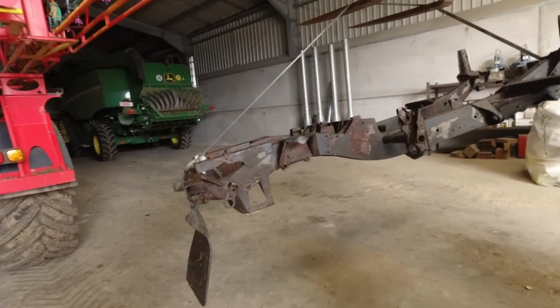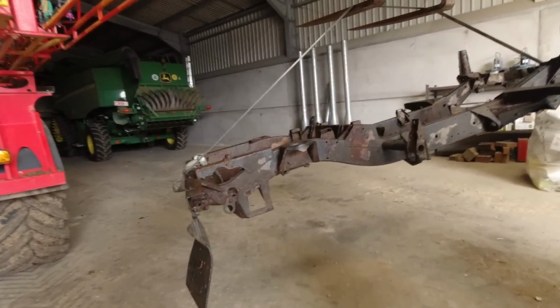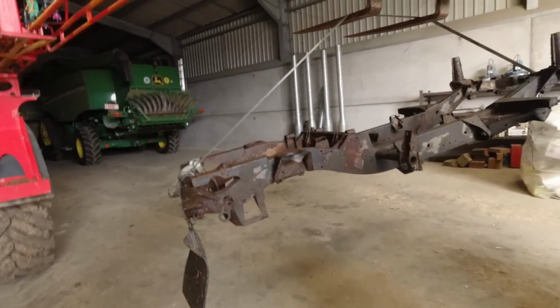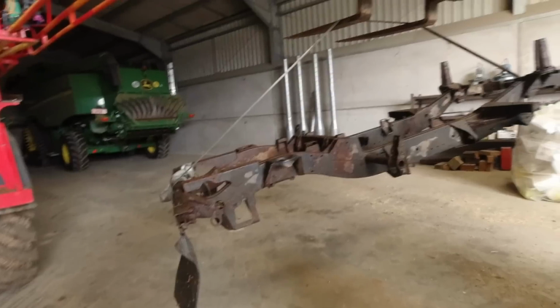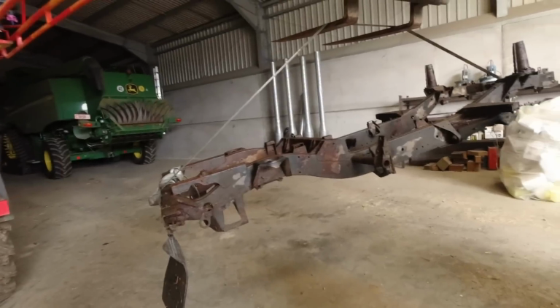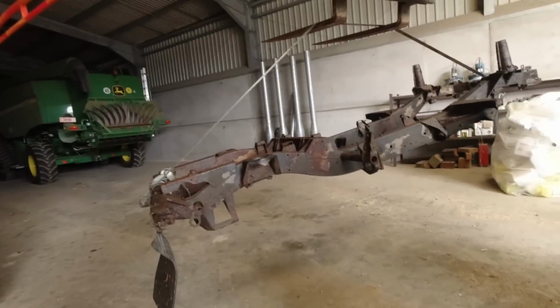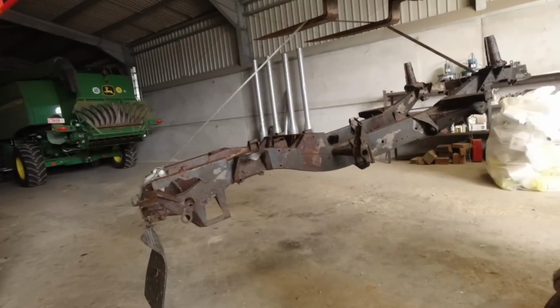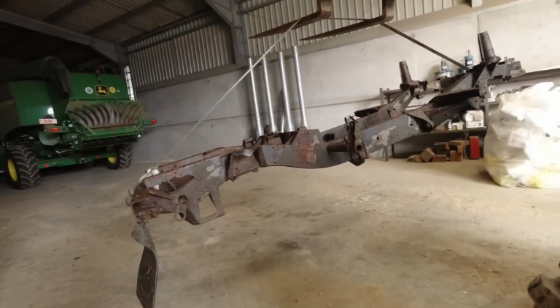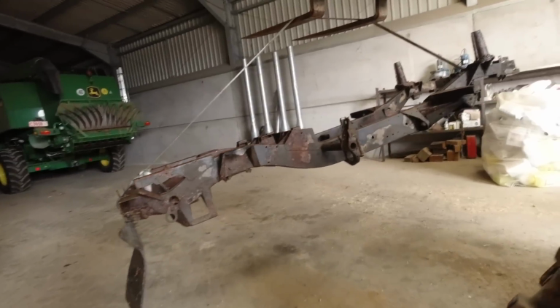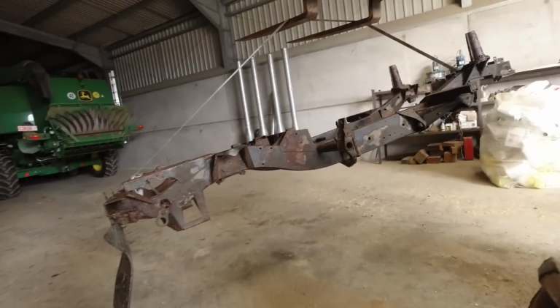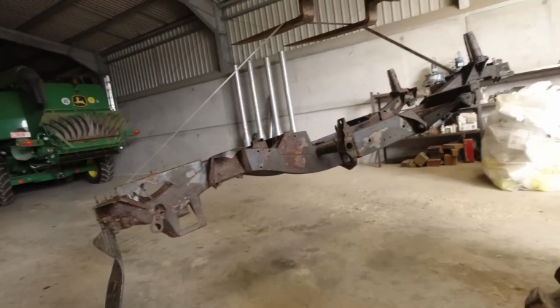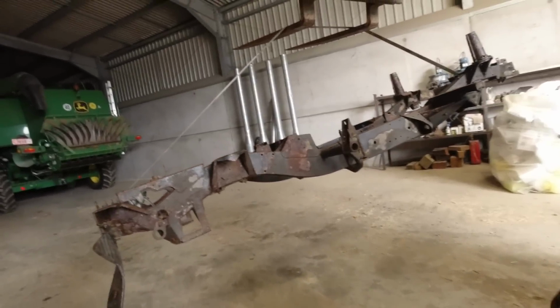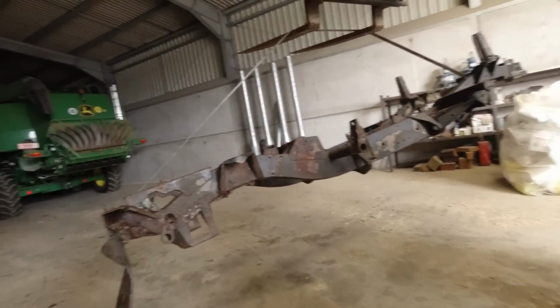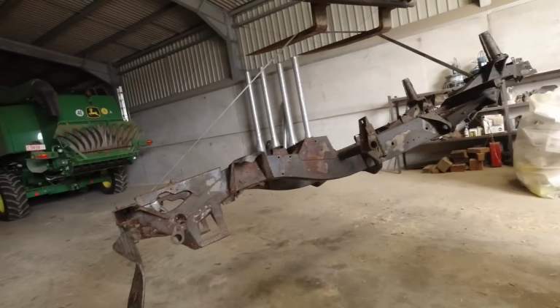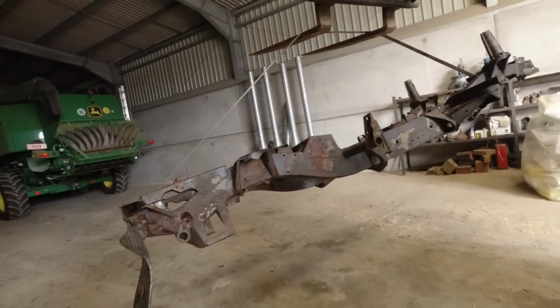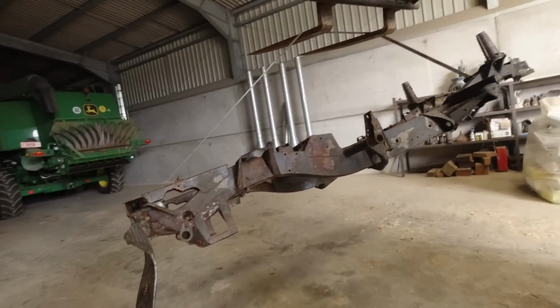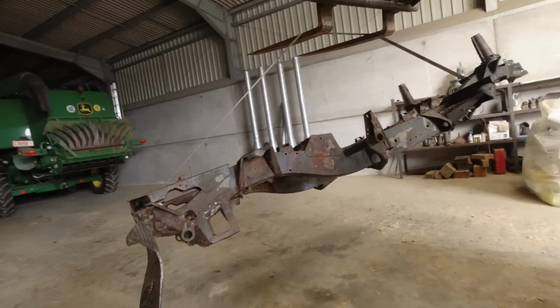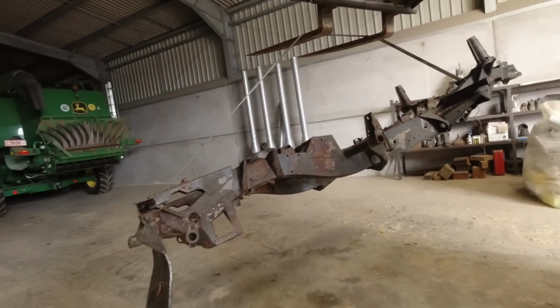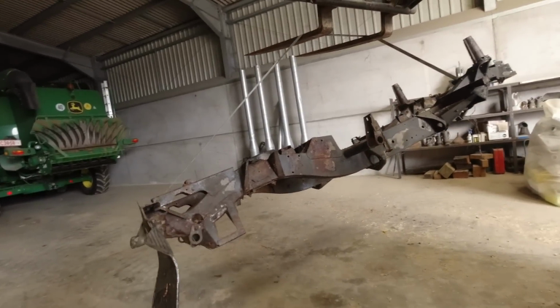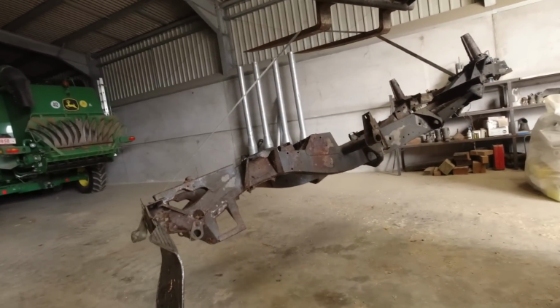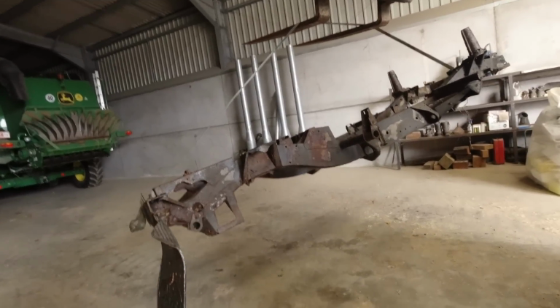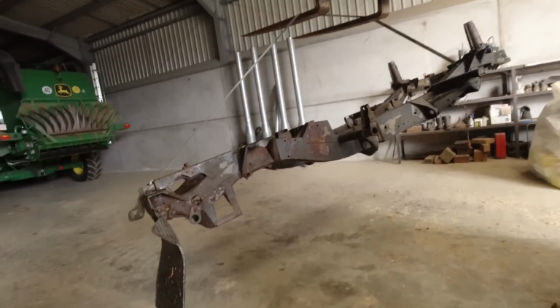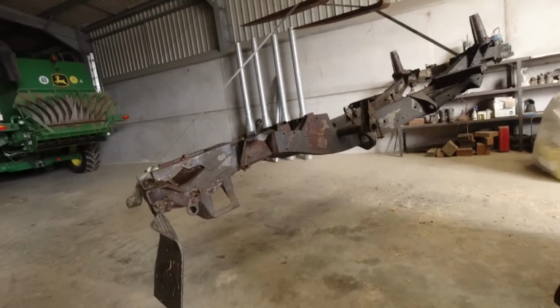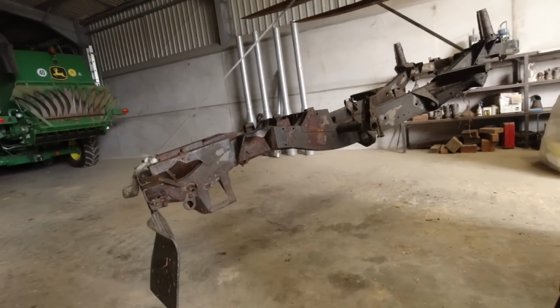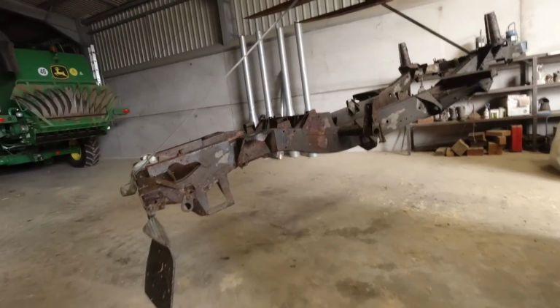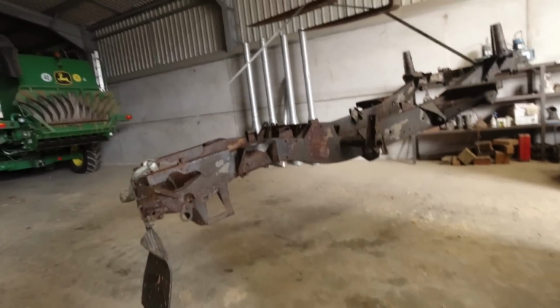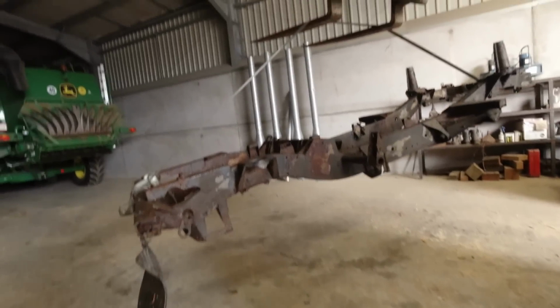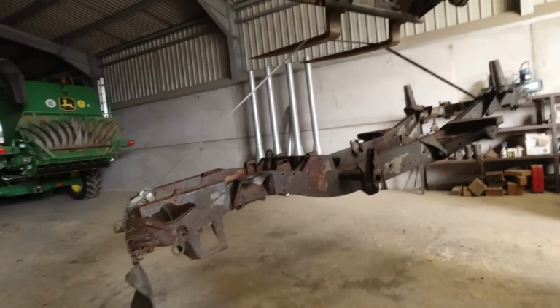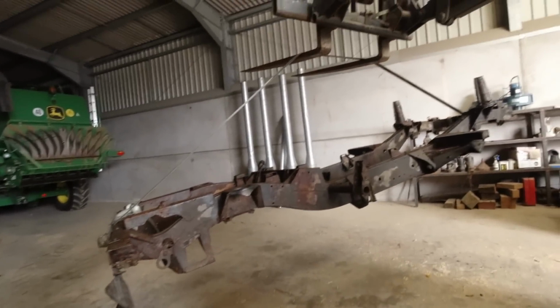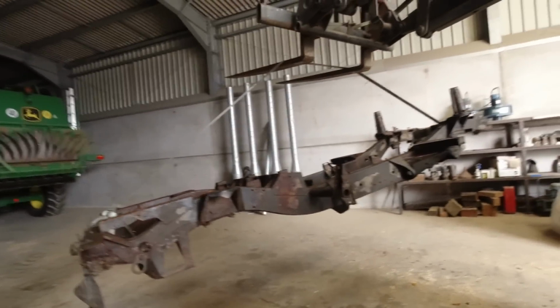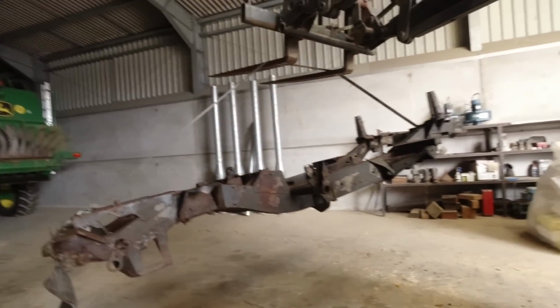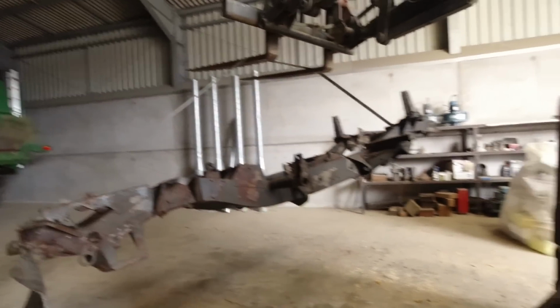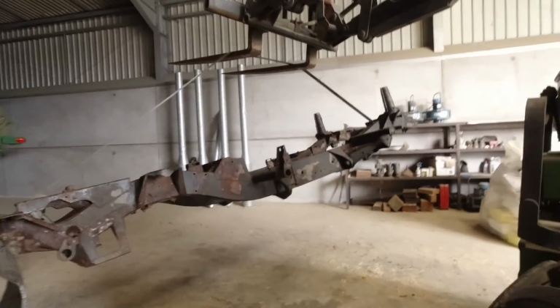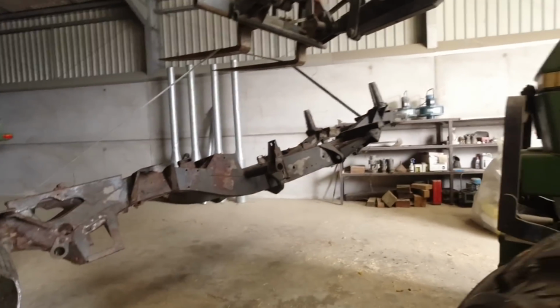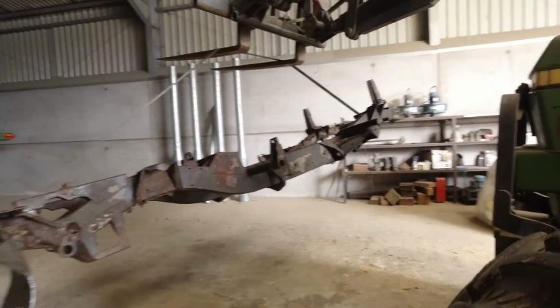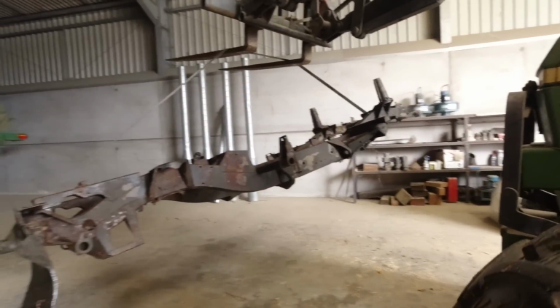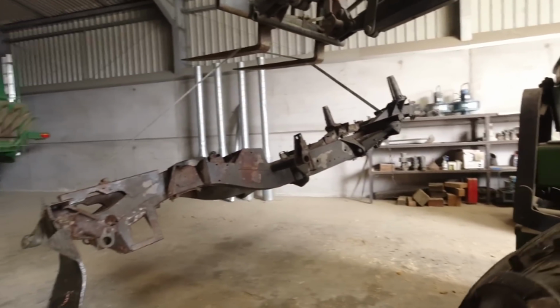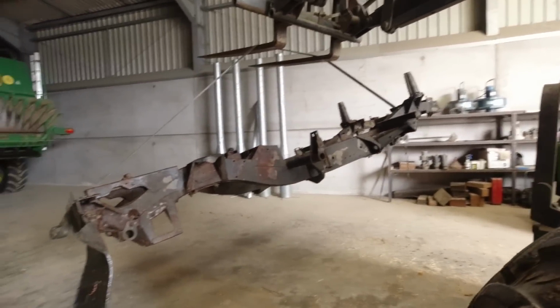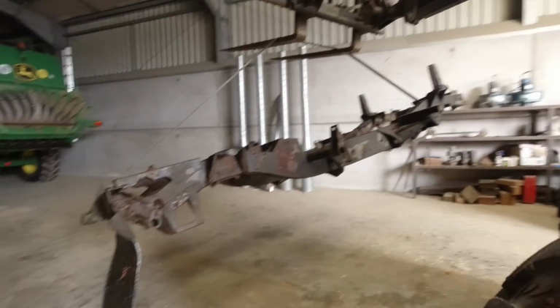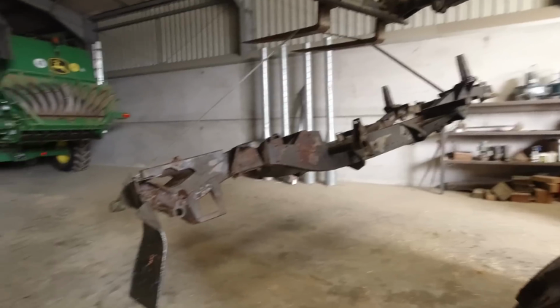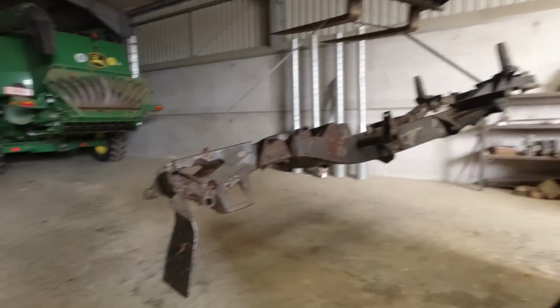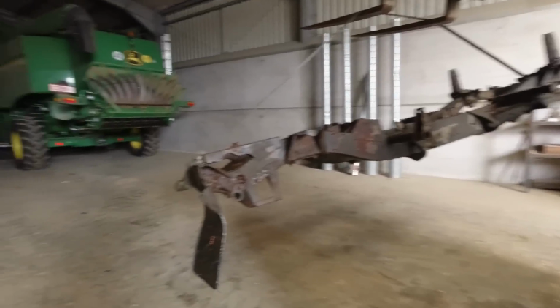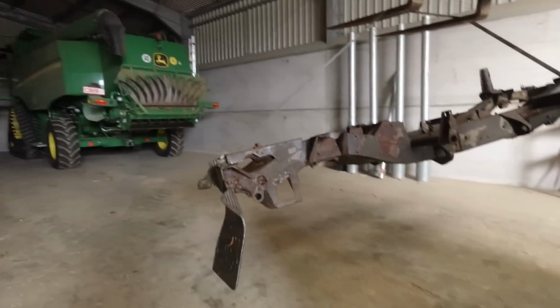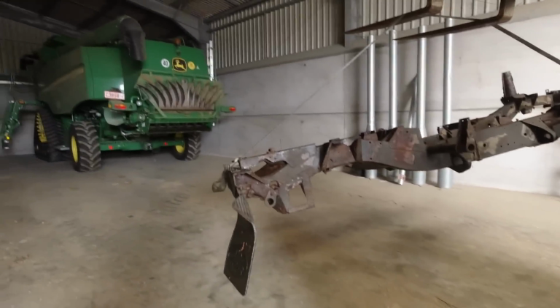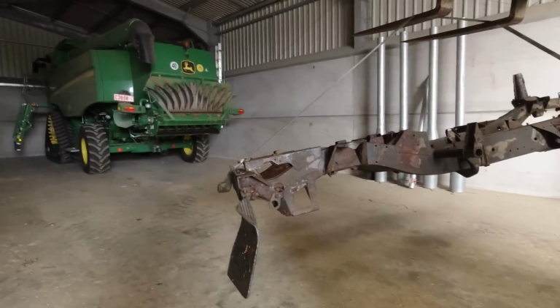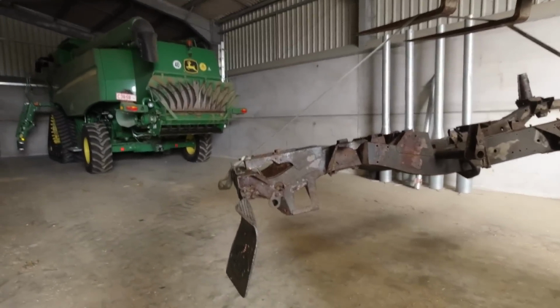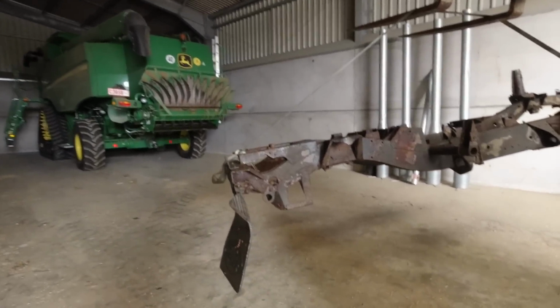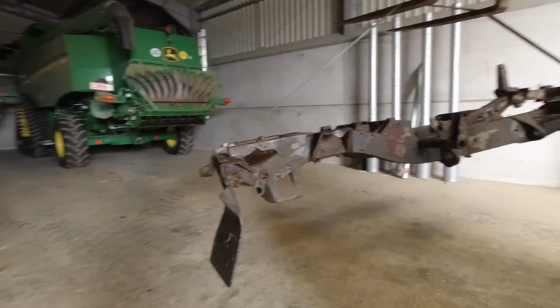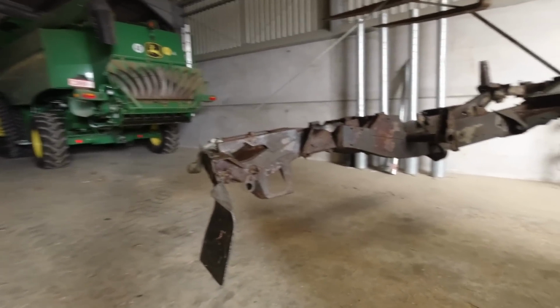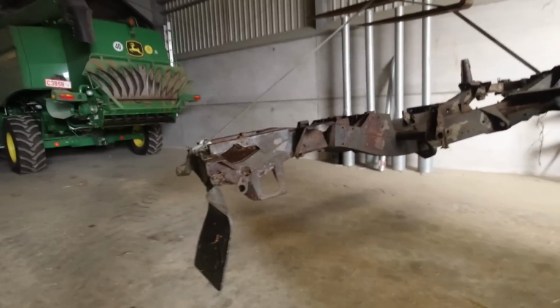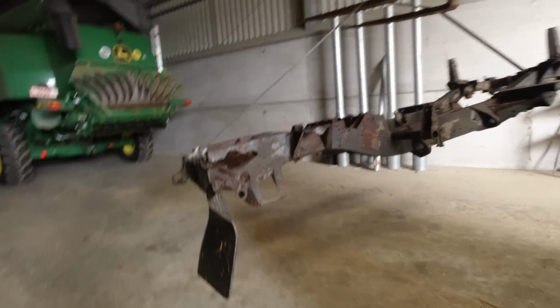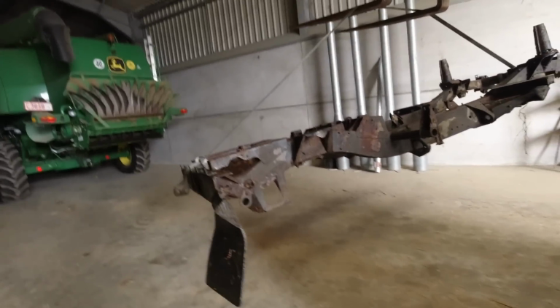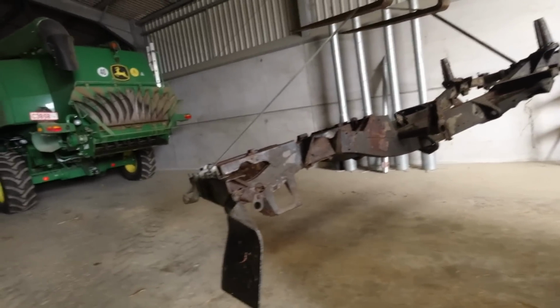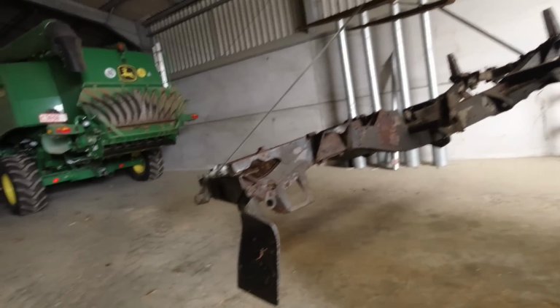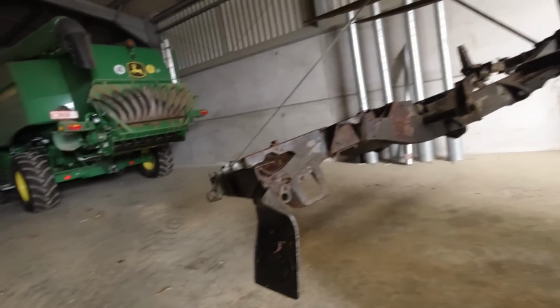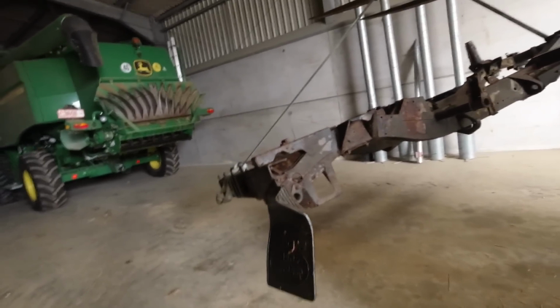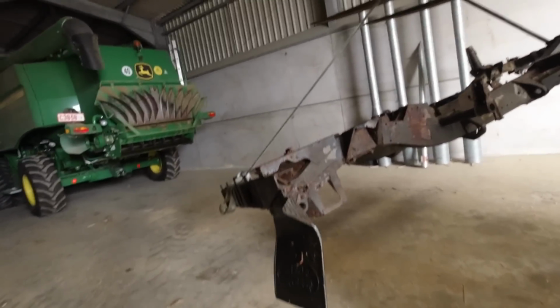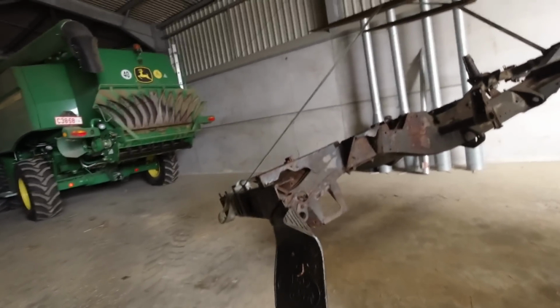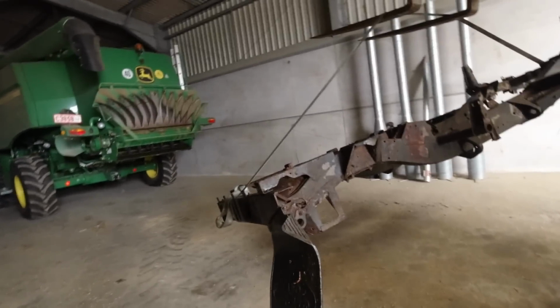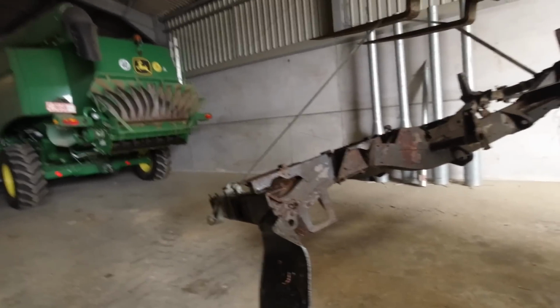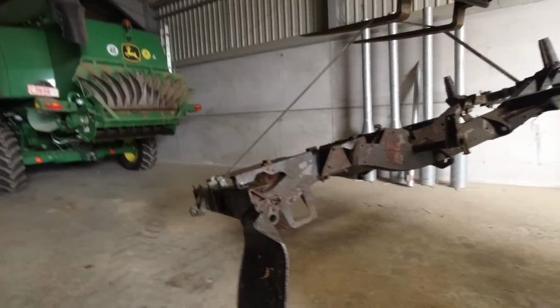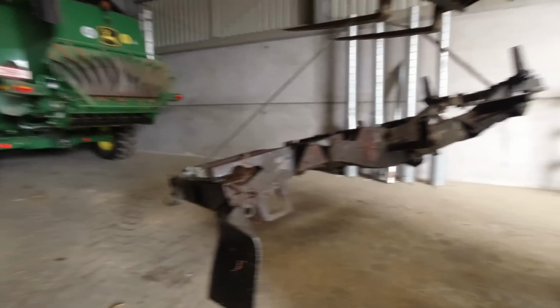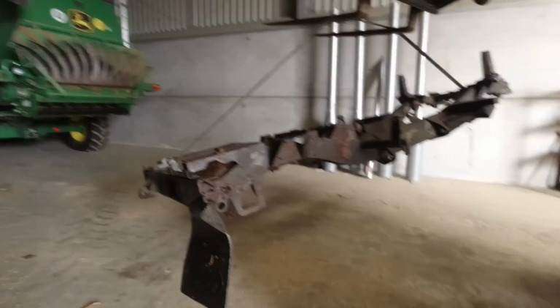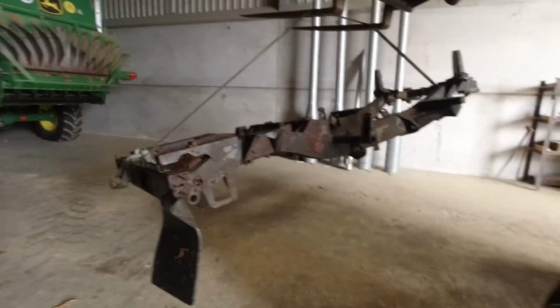I've got to get the engine mounts welded in the right place for the engine I'm going to get this afternoon - it's going to be bonkers in here.